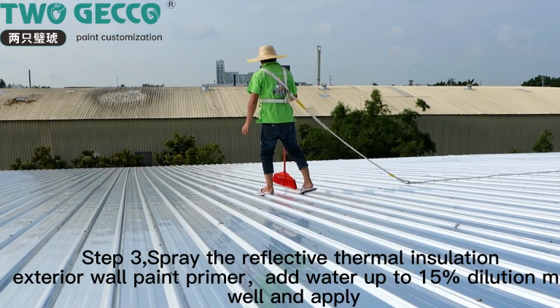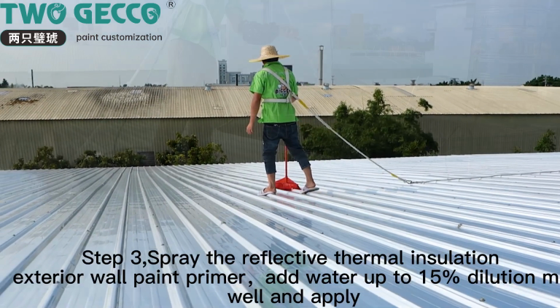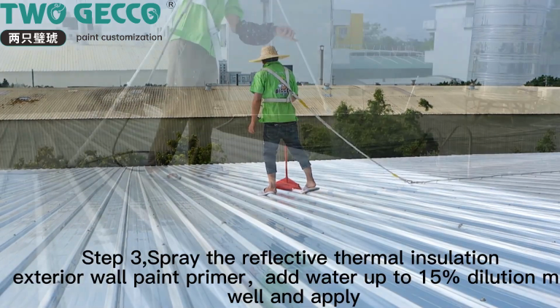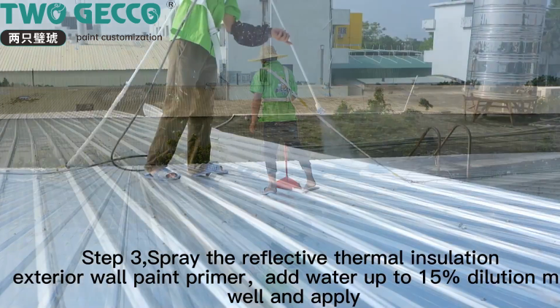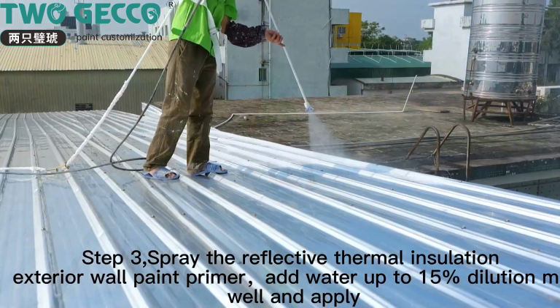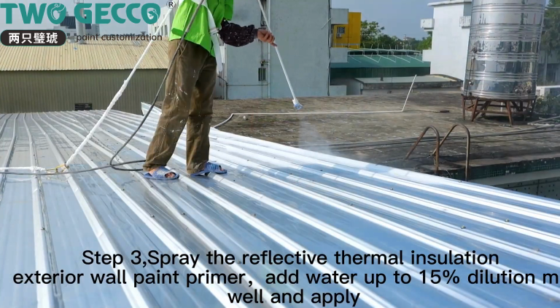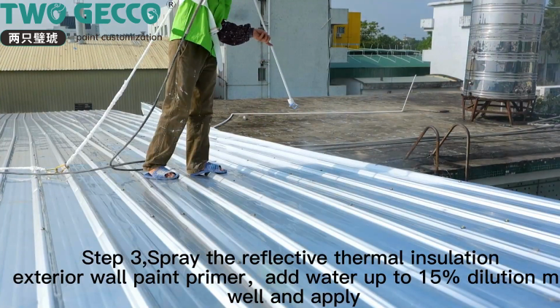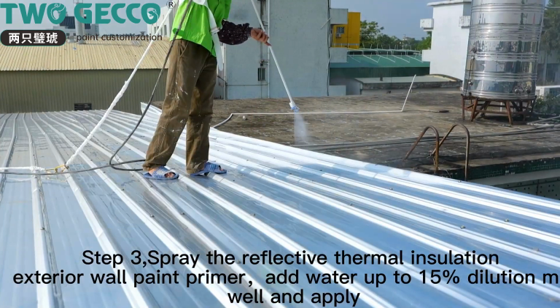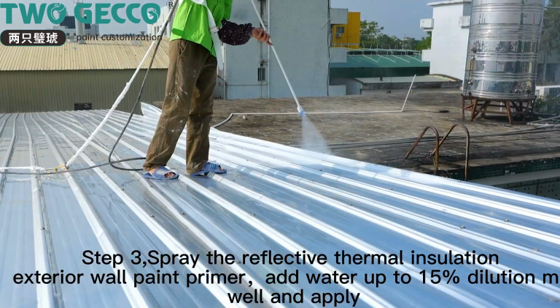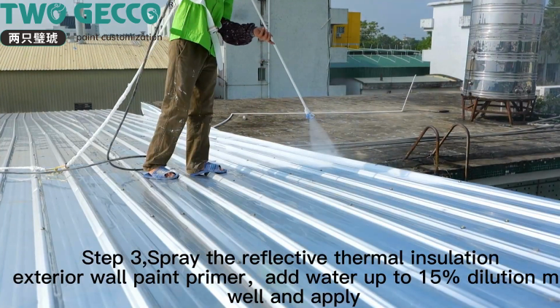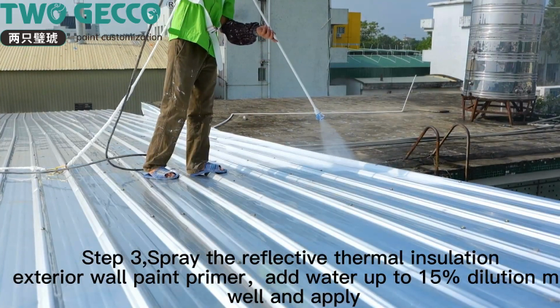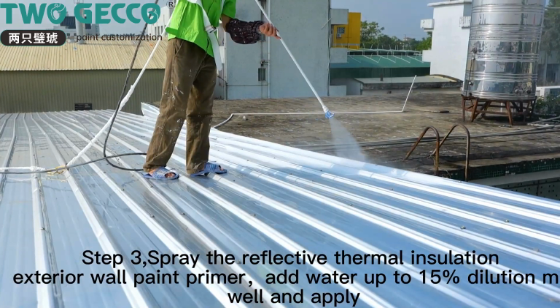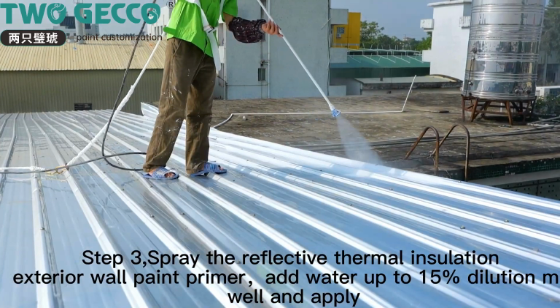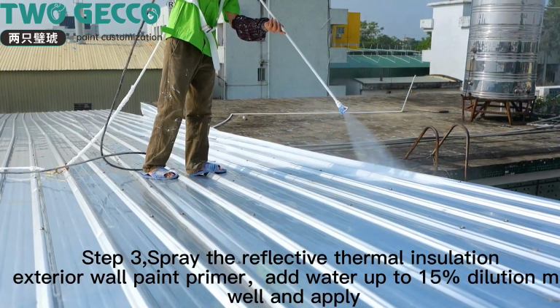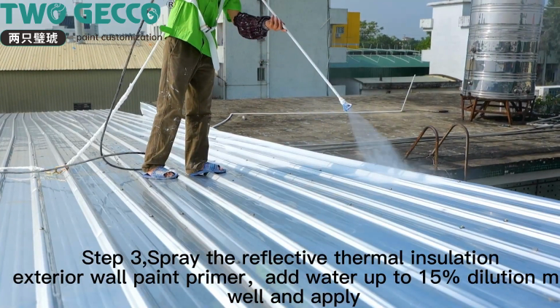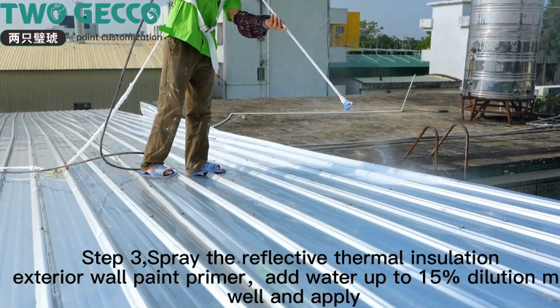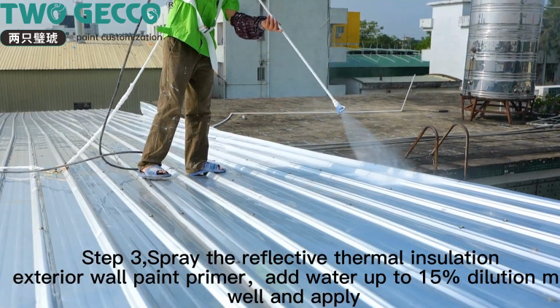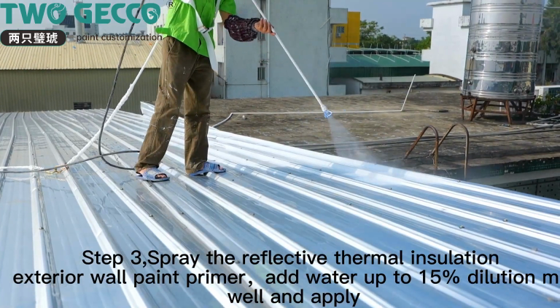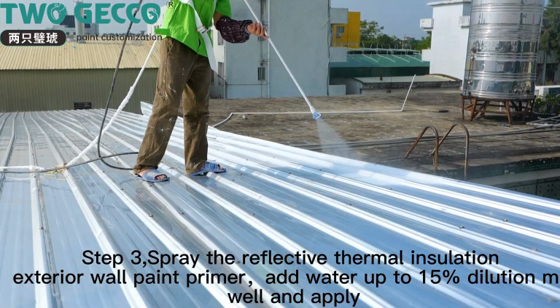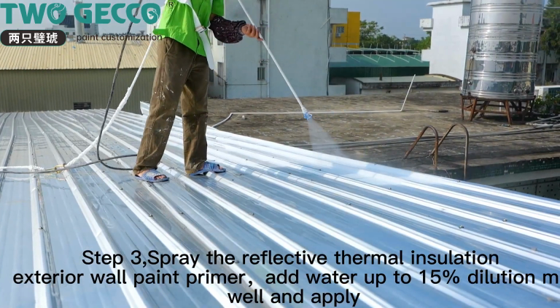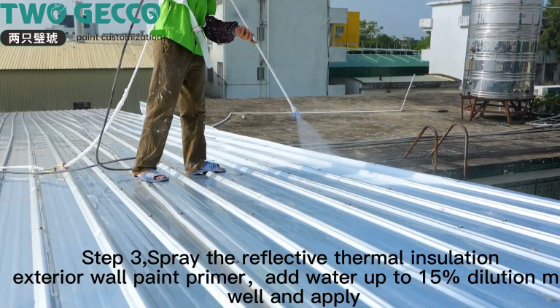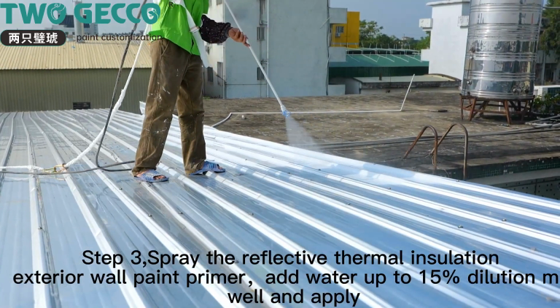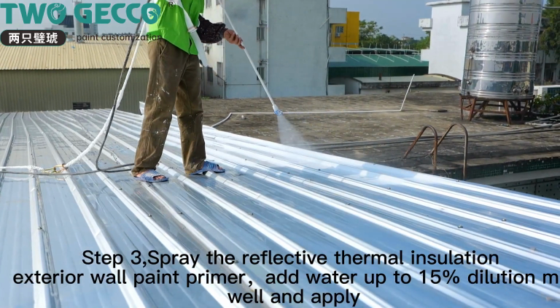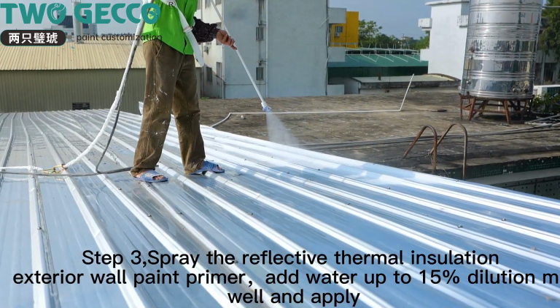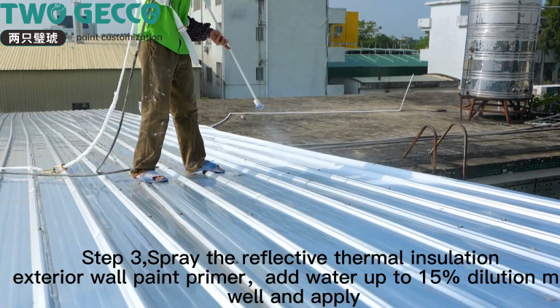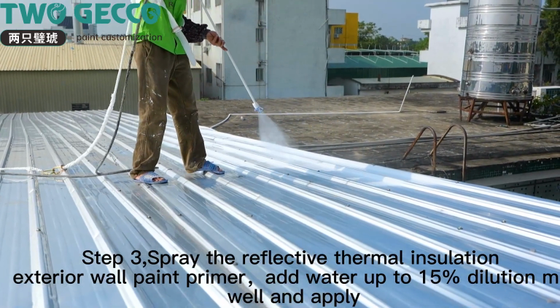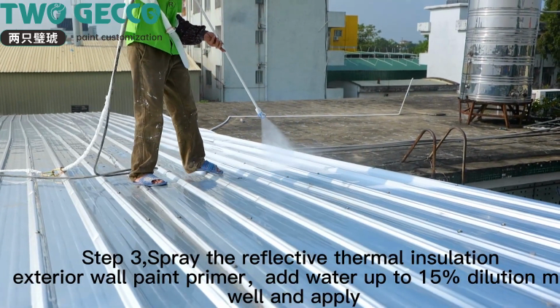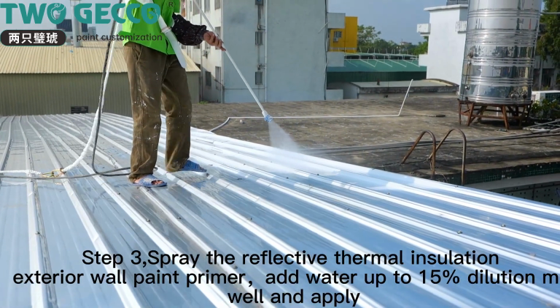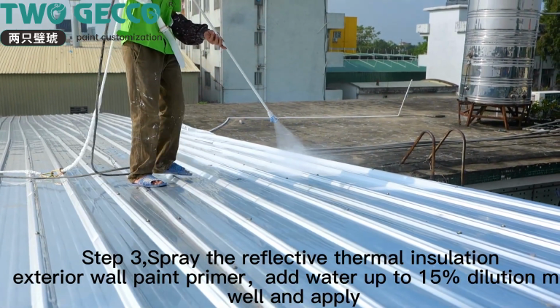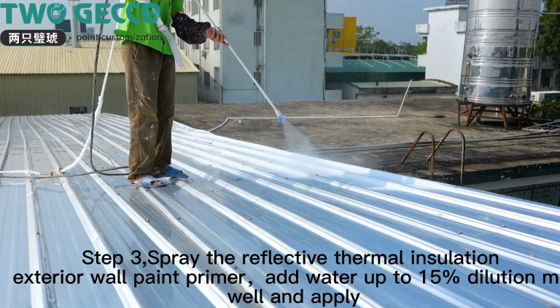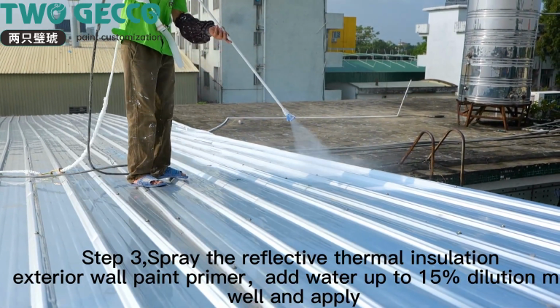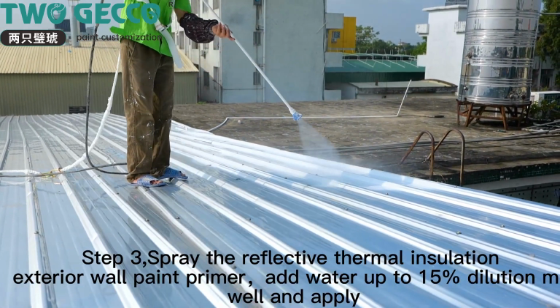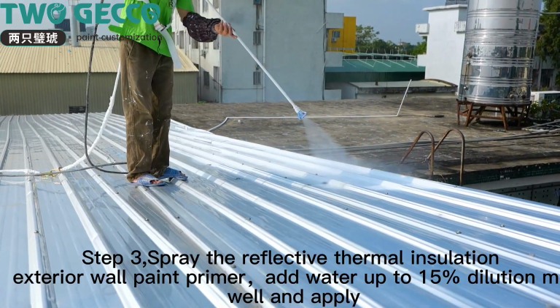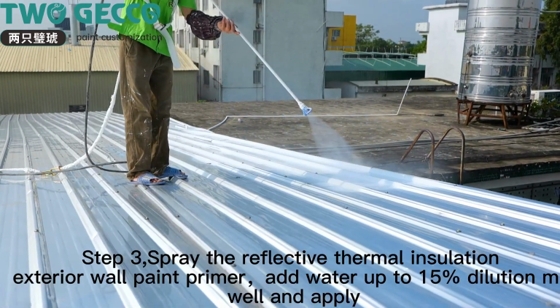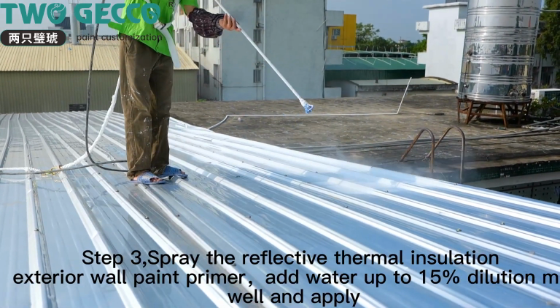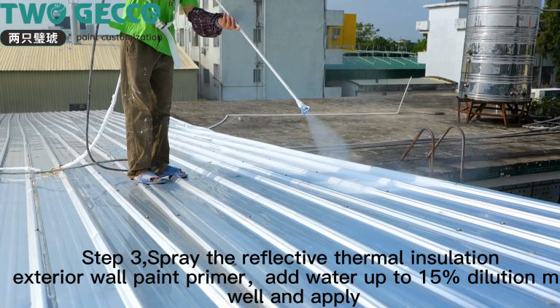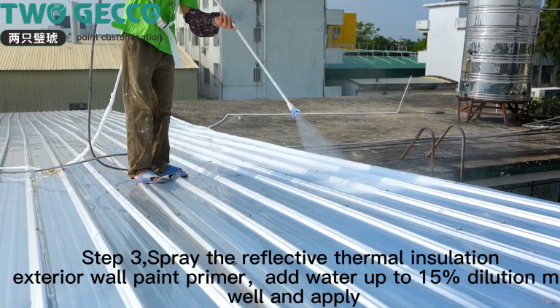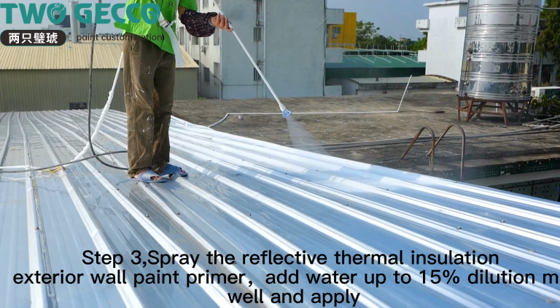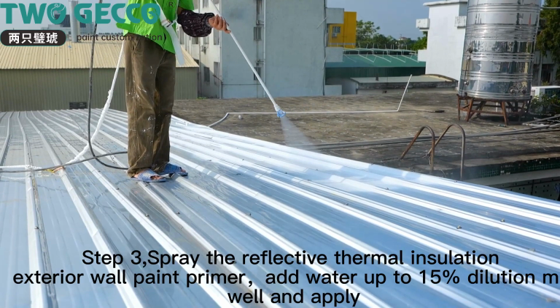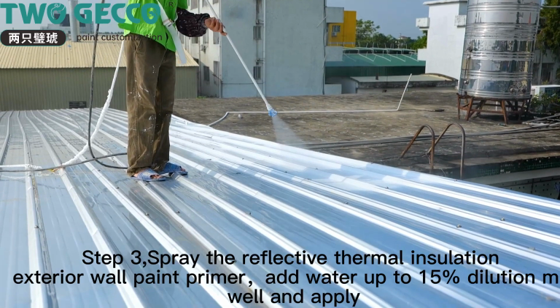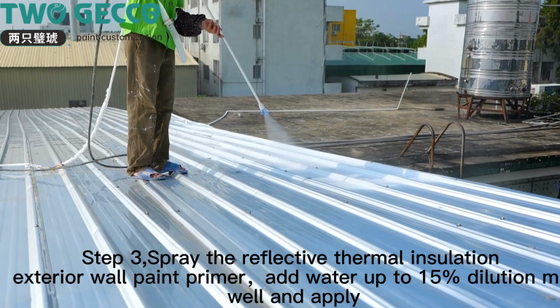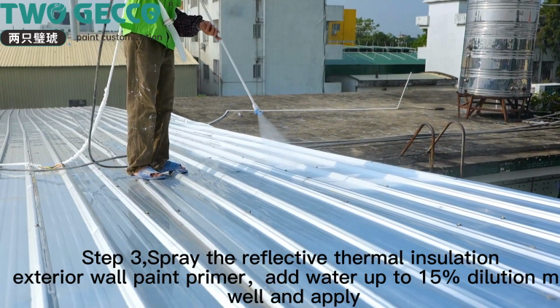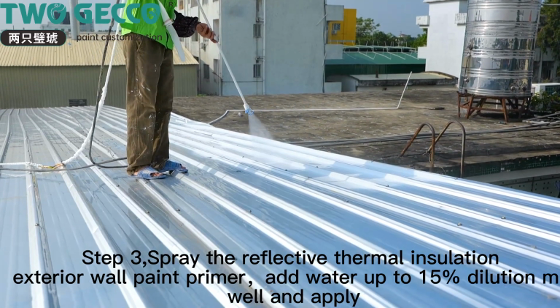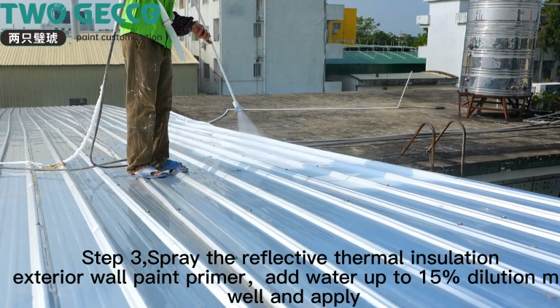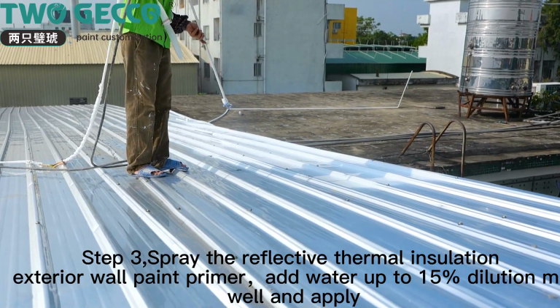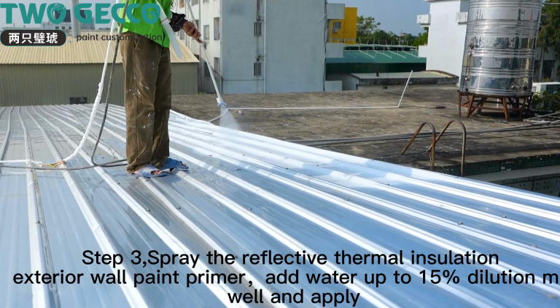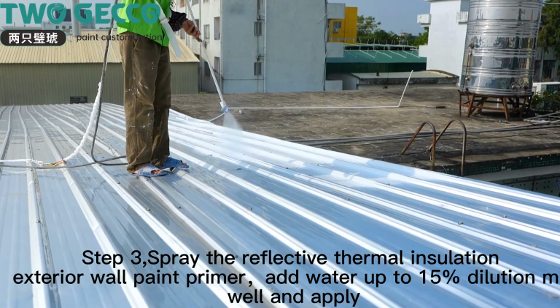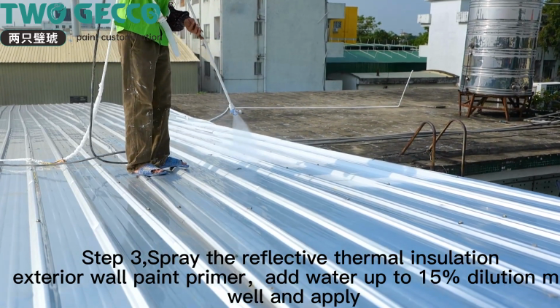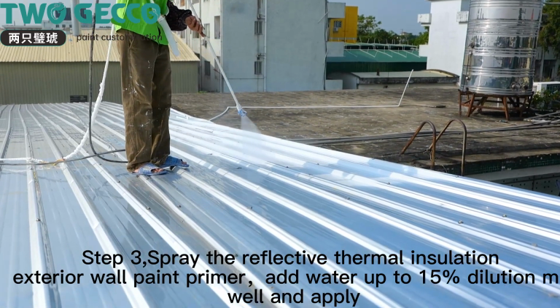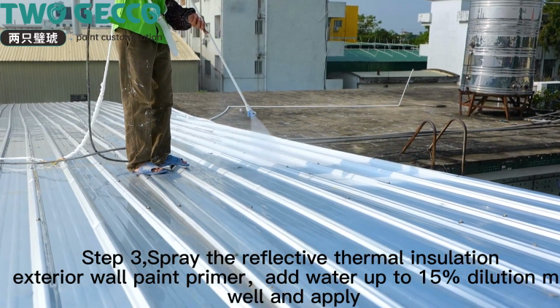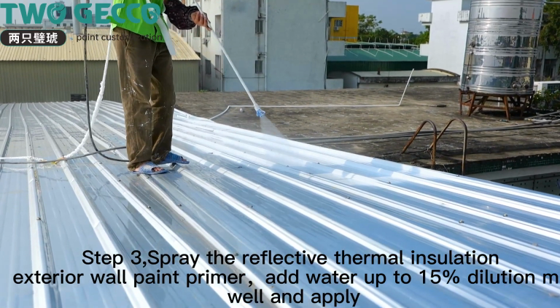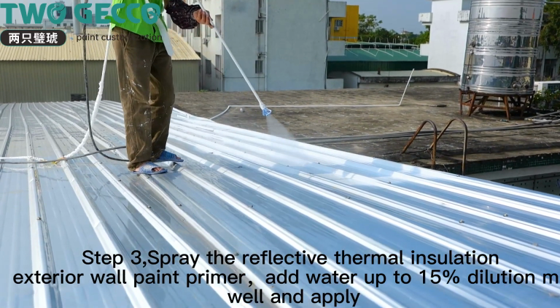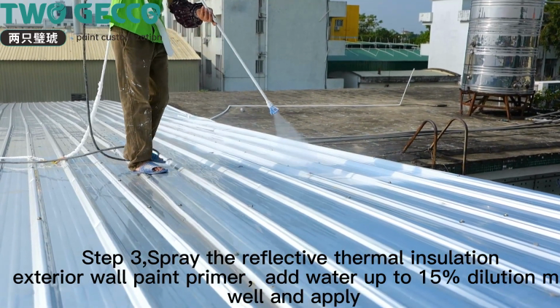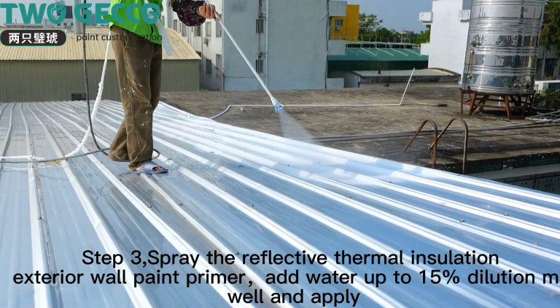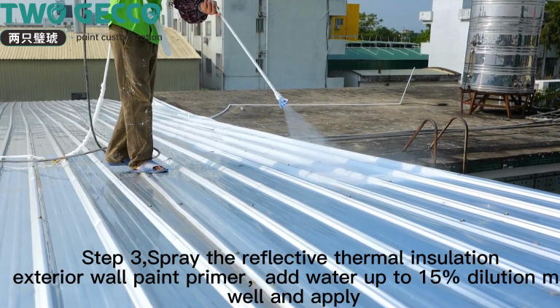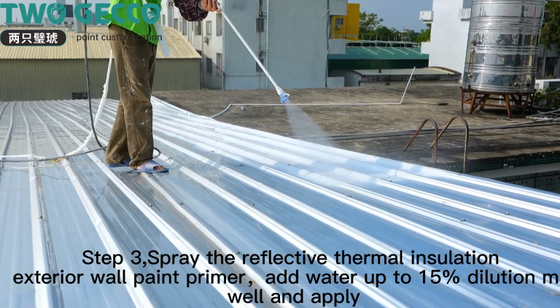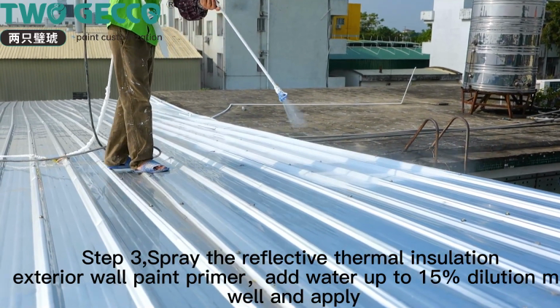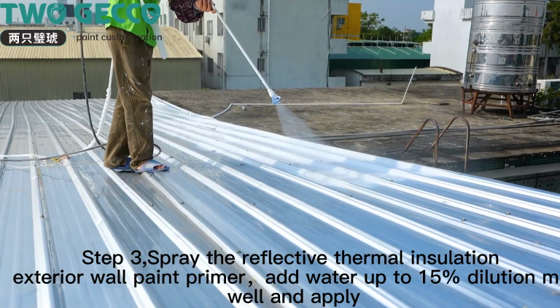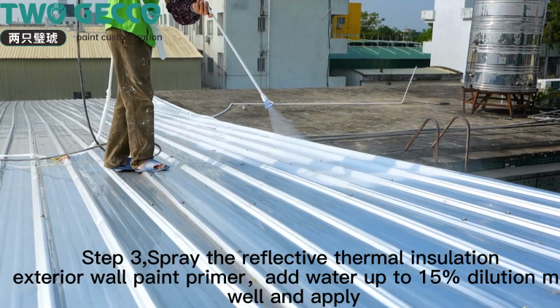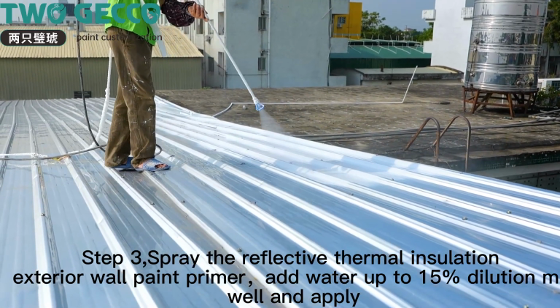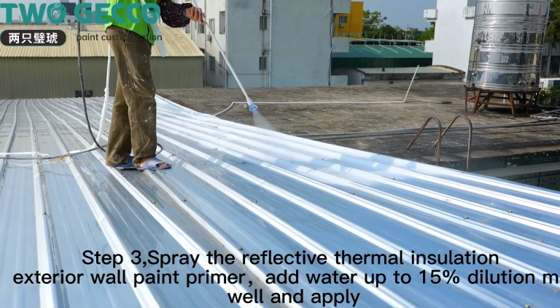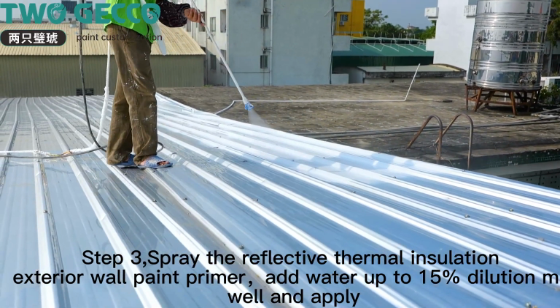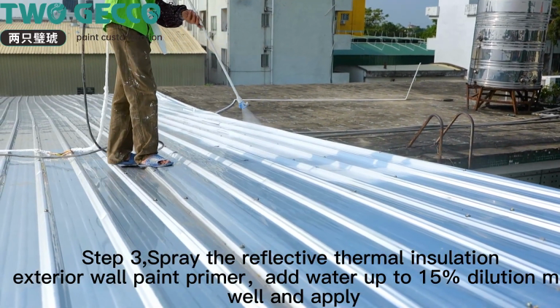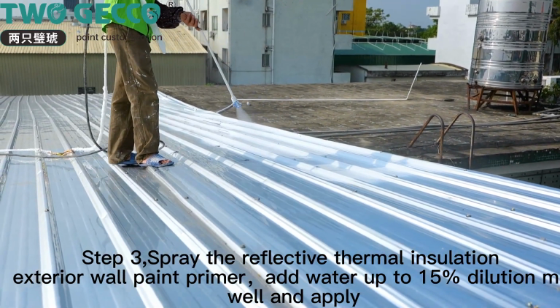Step 3: spray the reflective thermal insulation exterior wall paint primer. Add water at a 1:5 ratio dilution, mix well and apply.